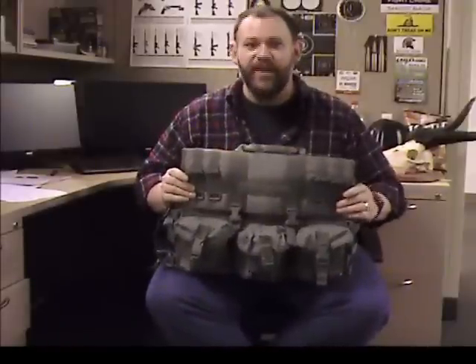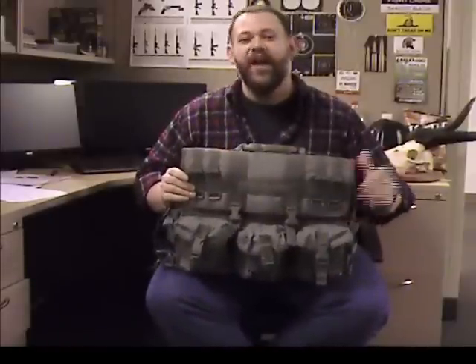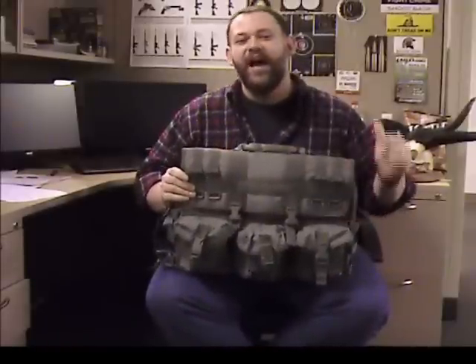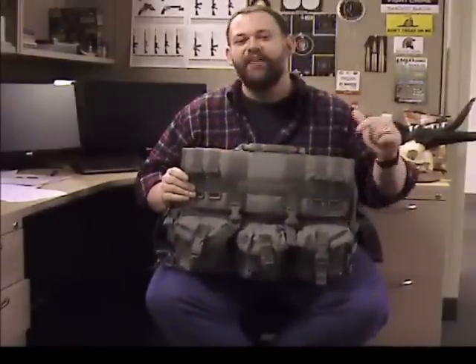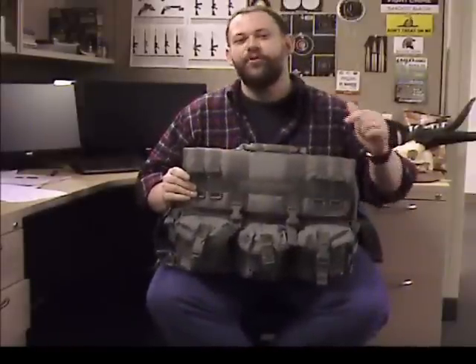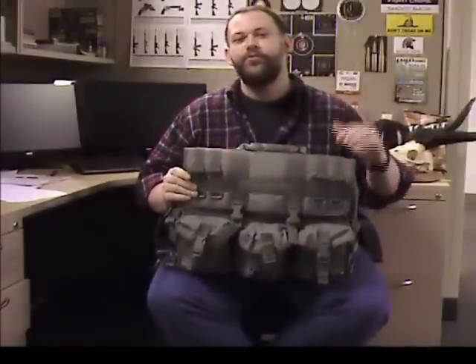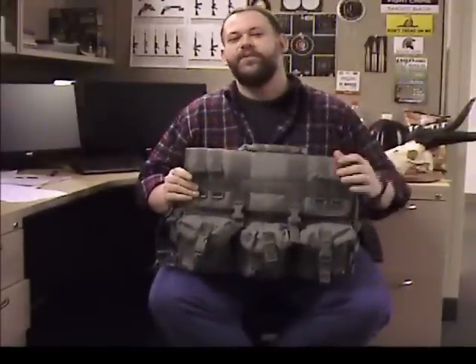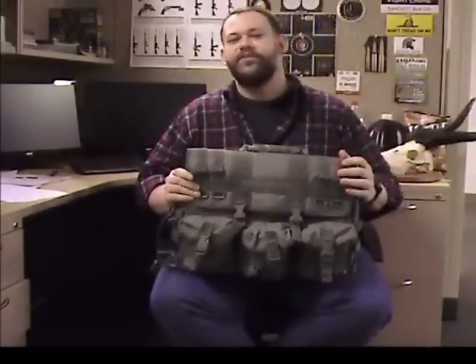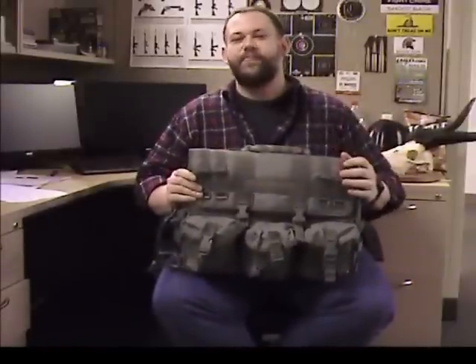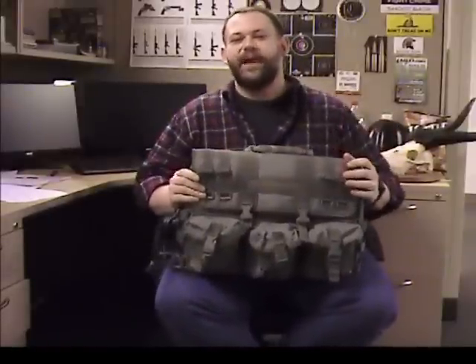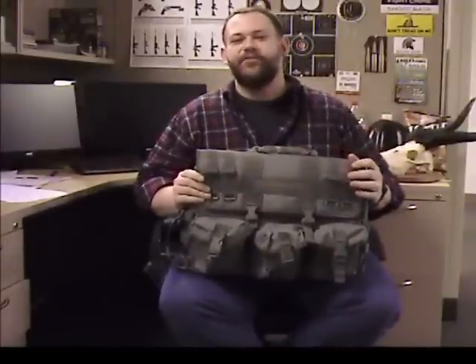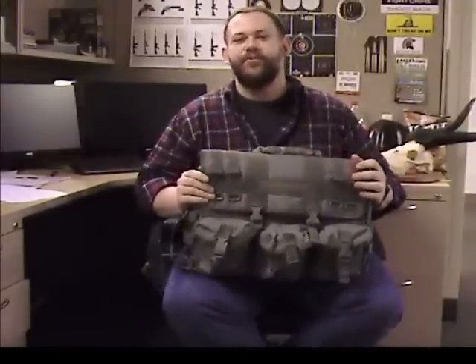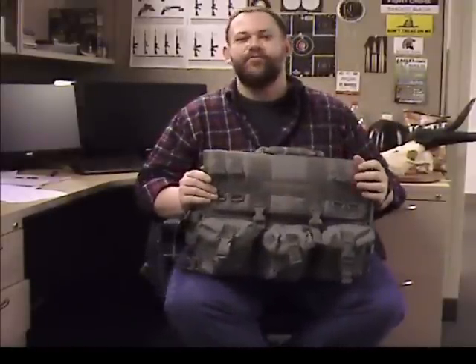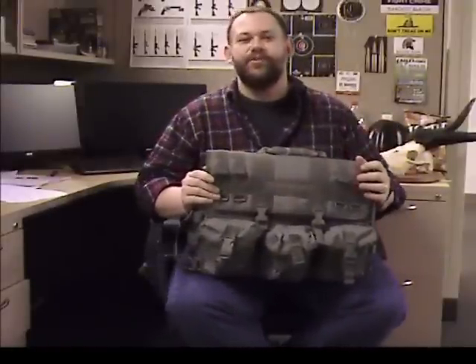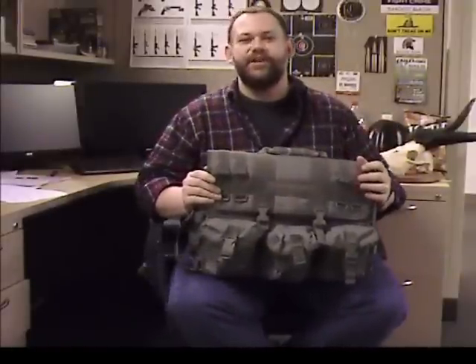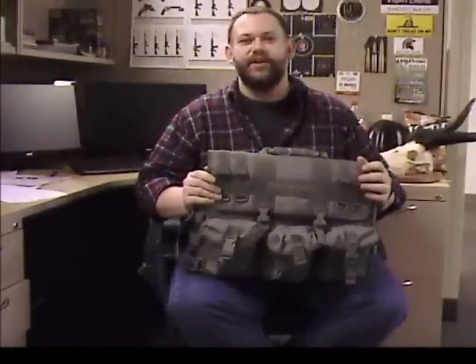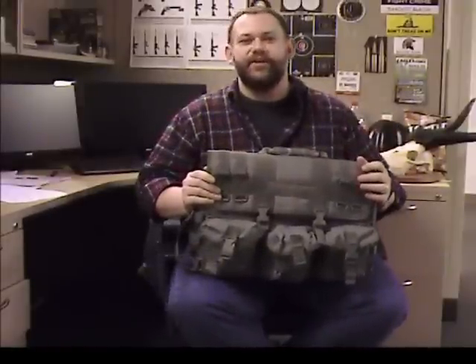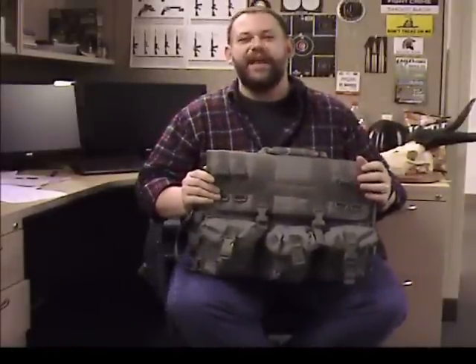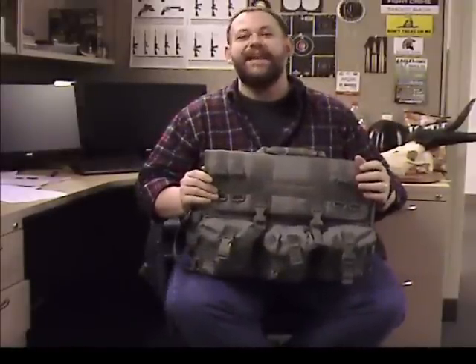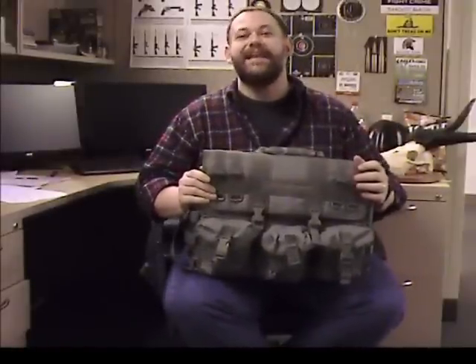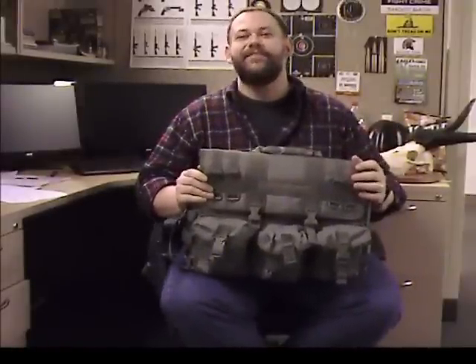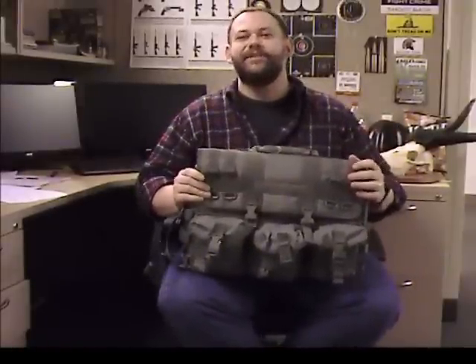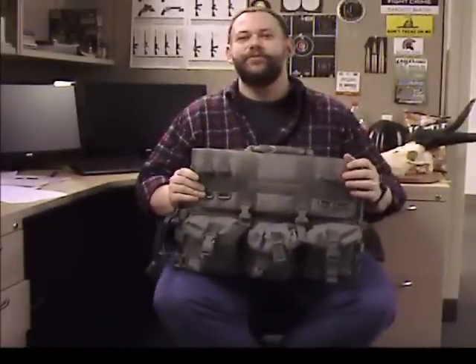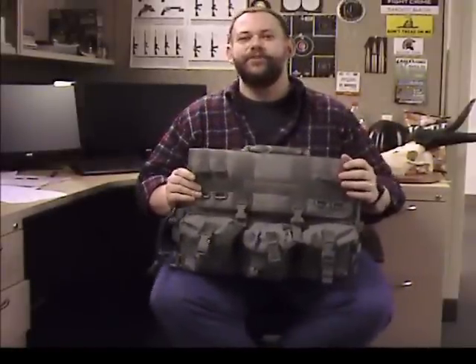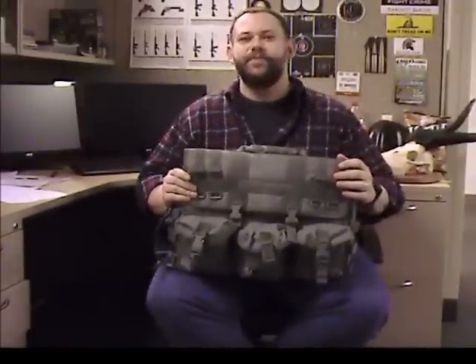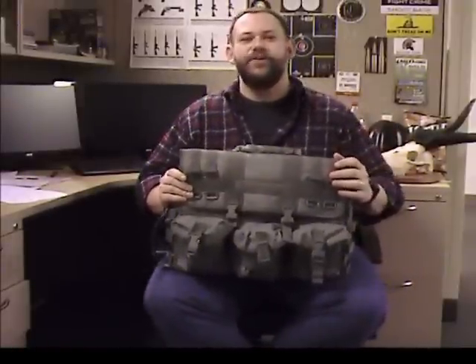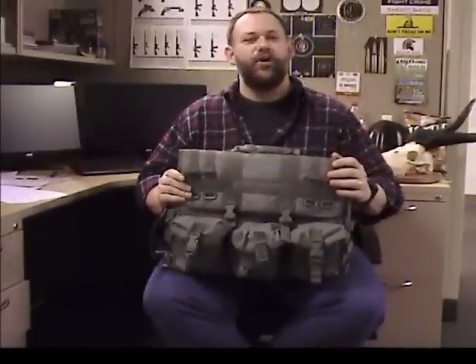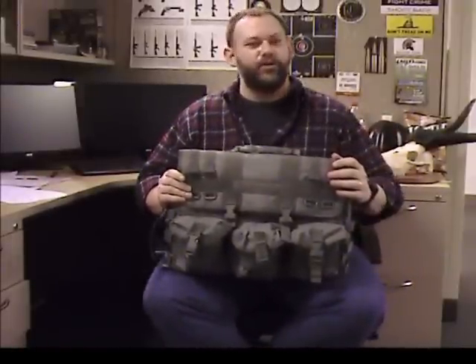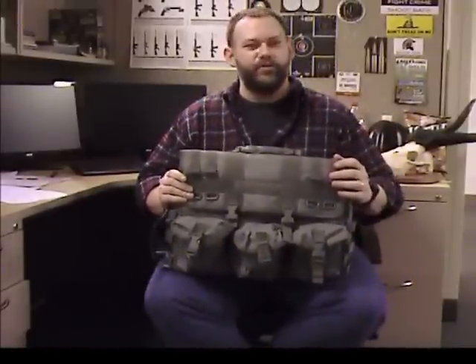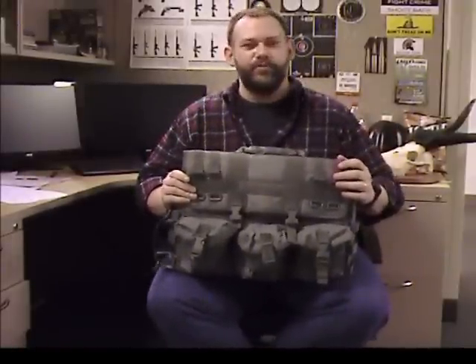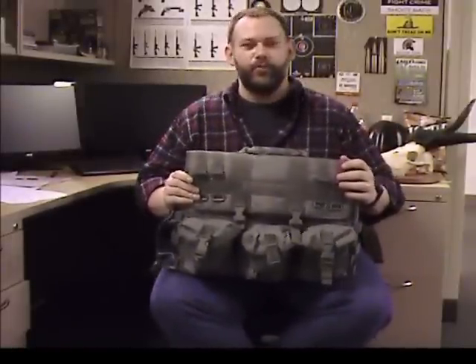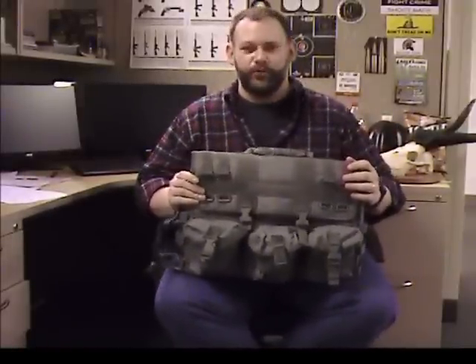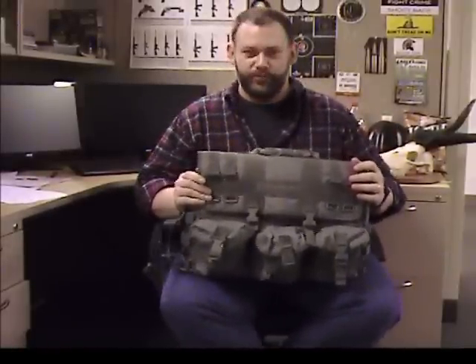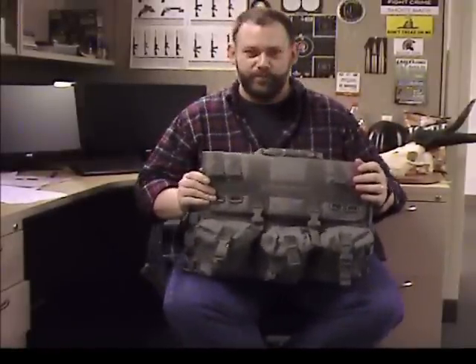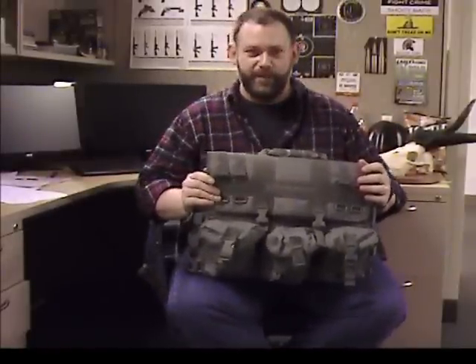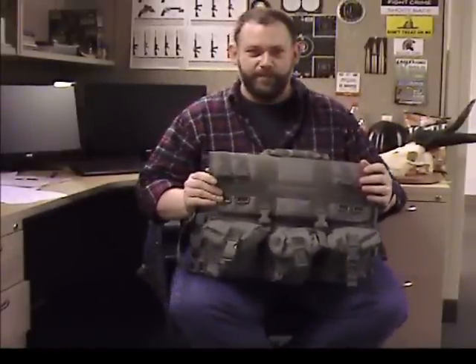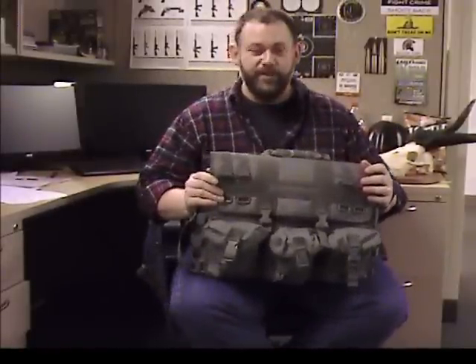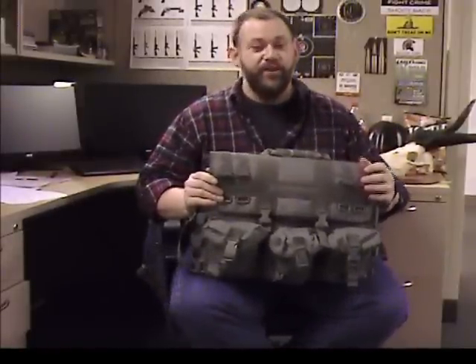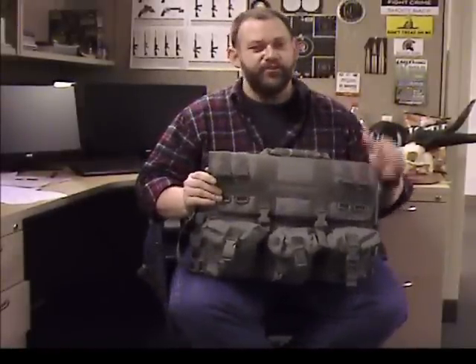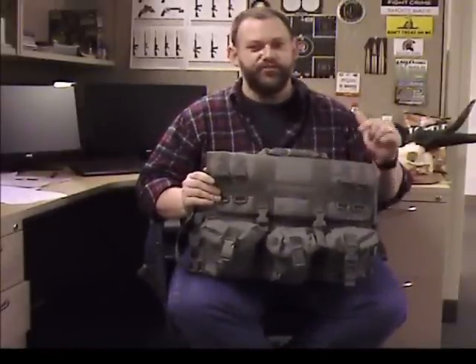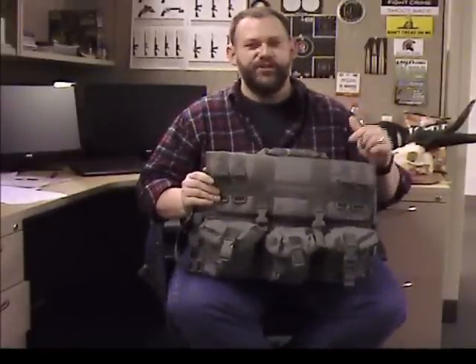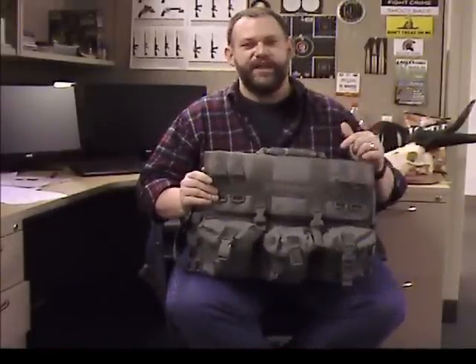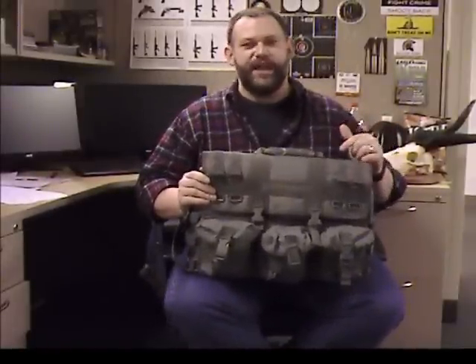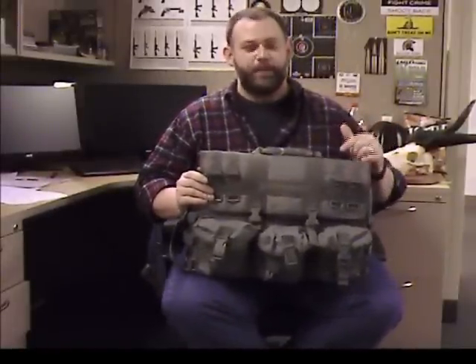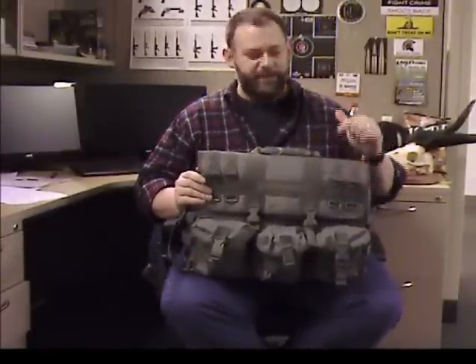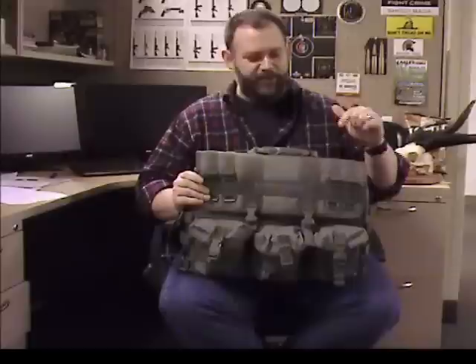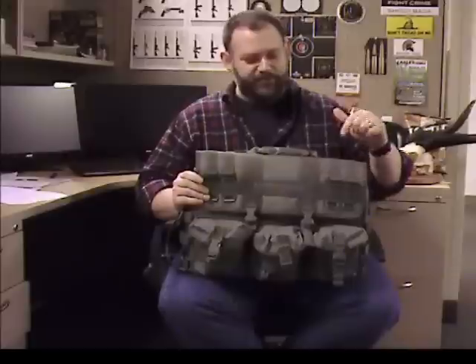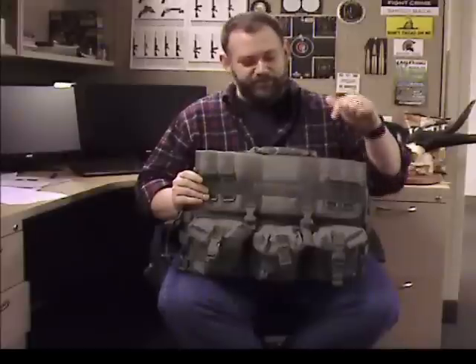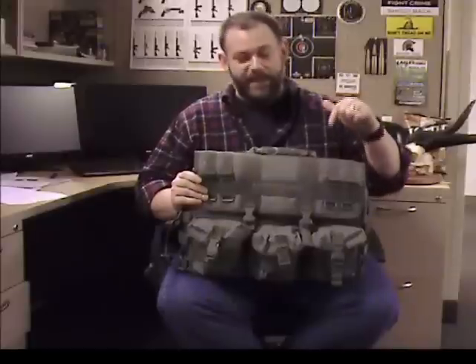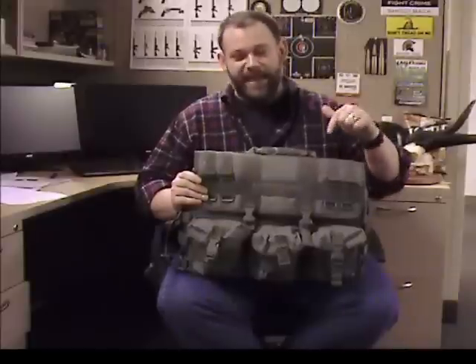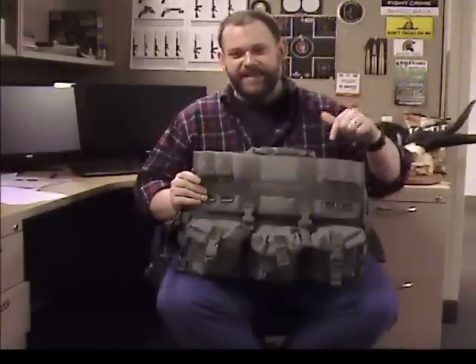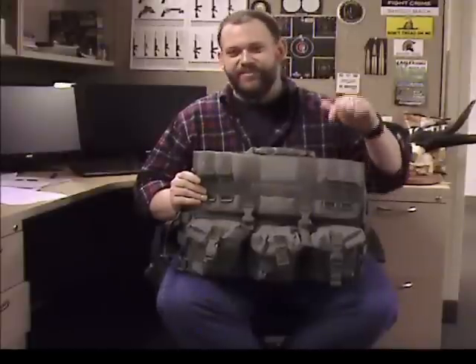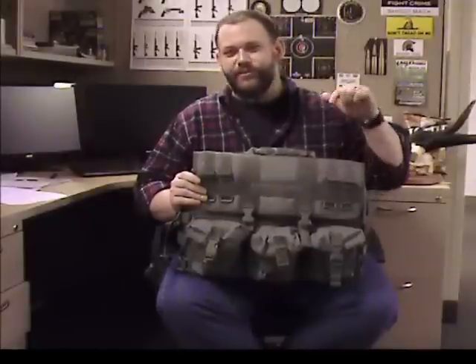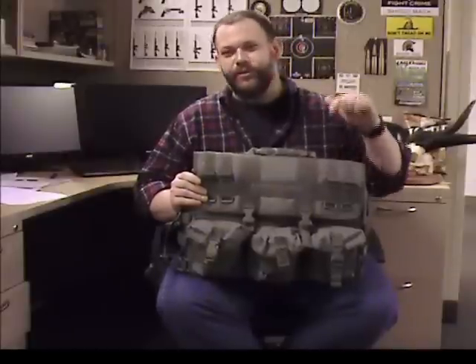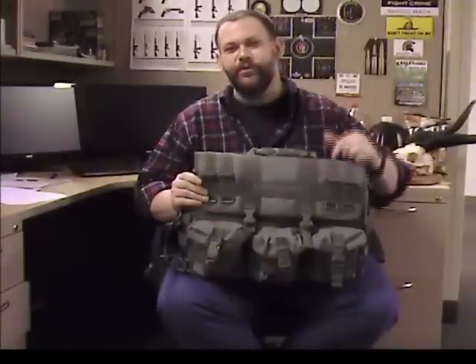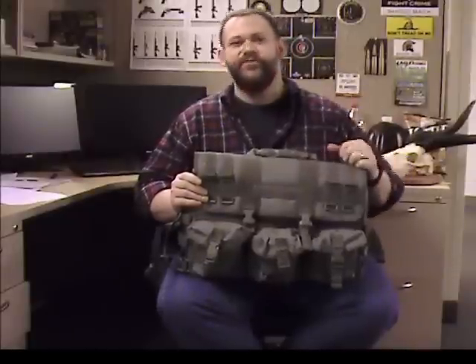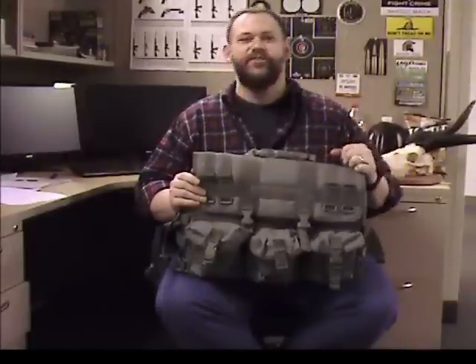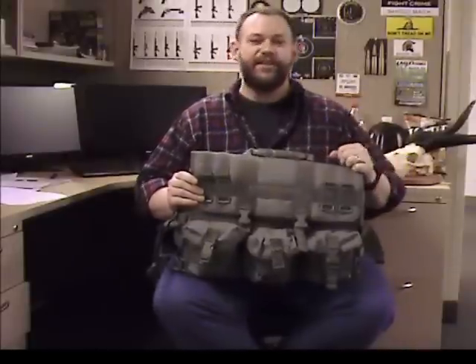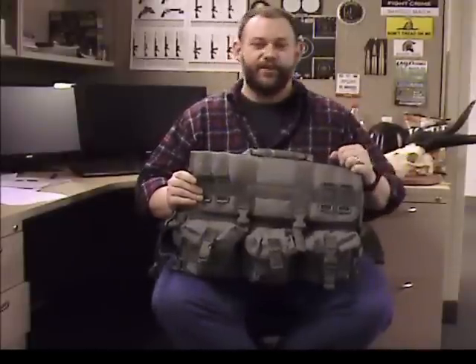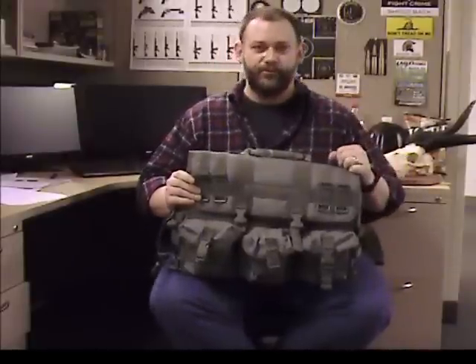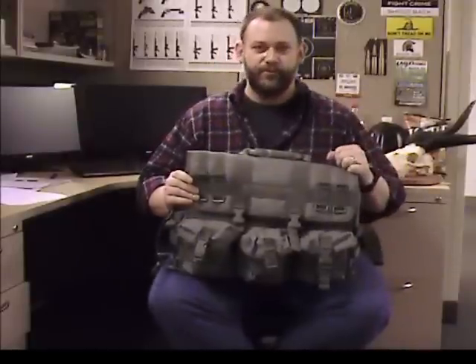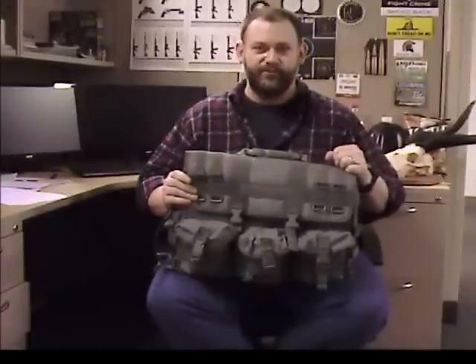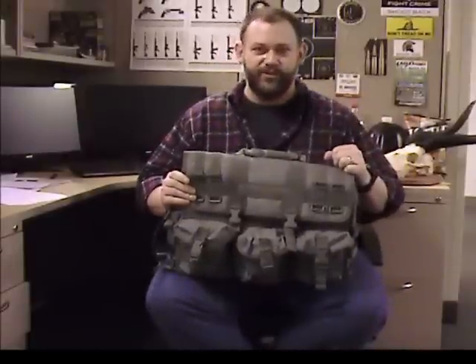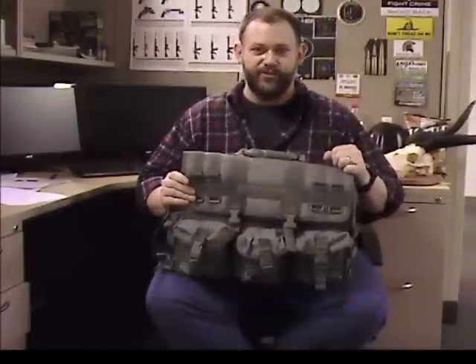I've owned one of these bags for over a year and it has literally been all over the world with me. Check it out because this bag is loaded to the gills with features.